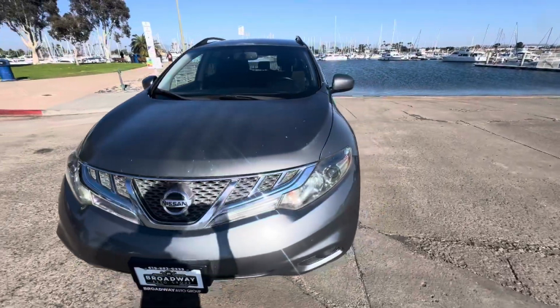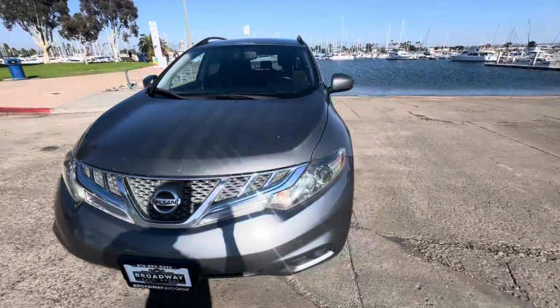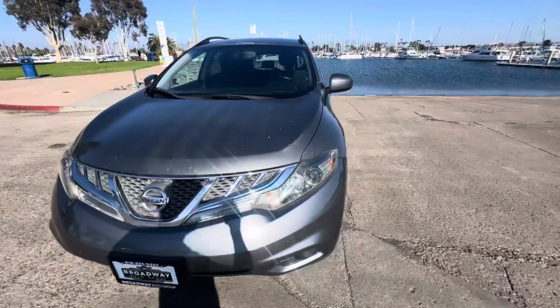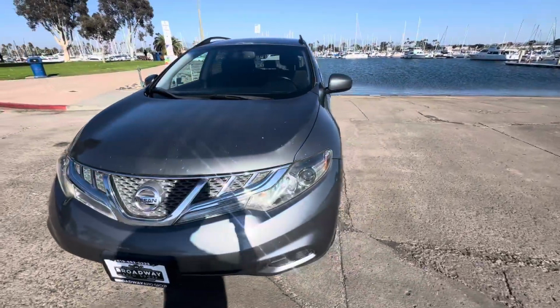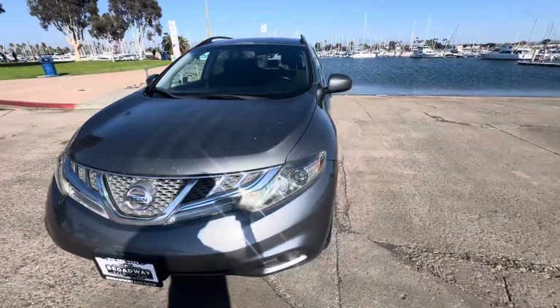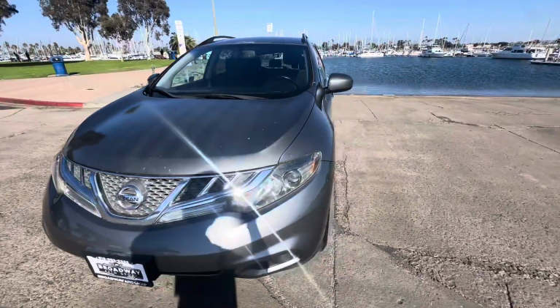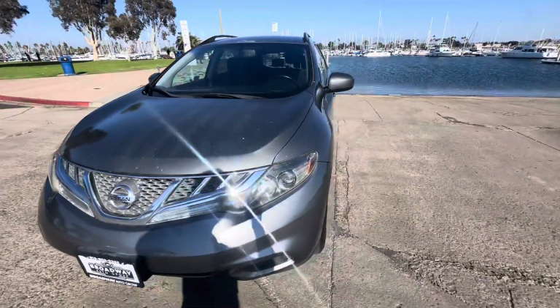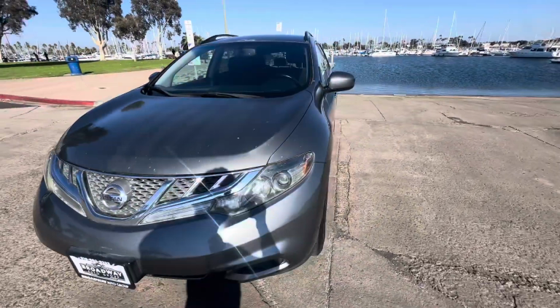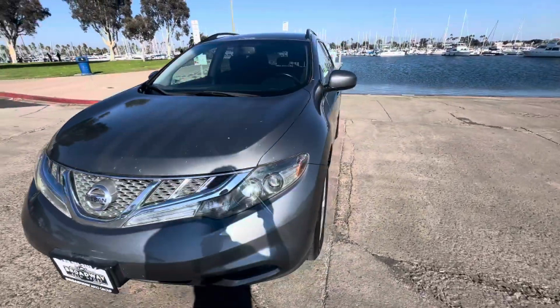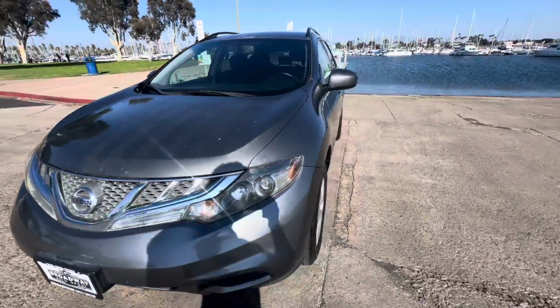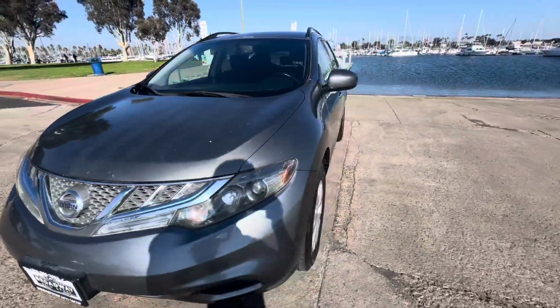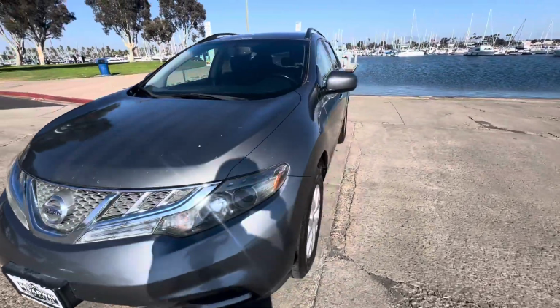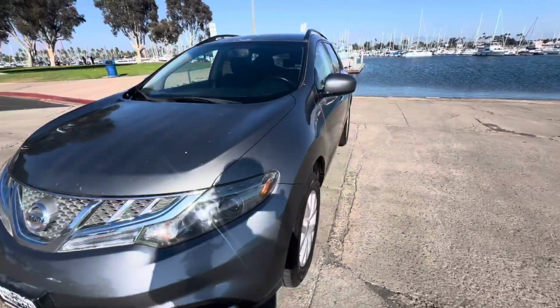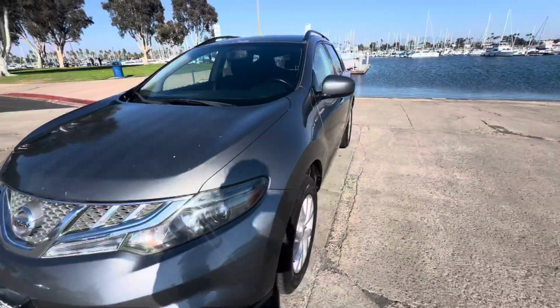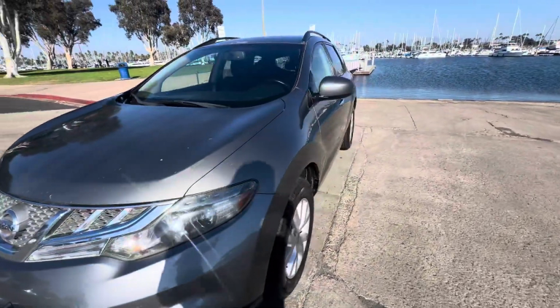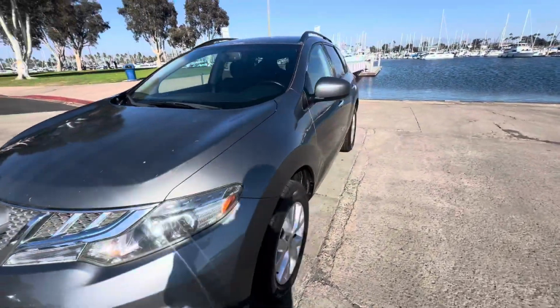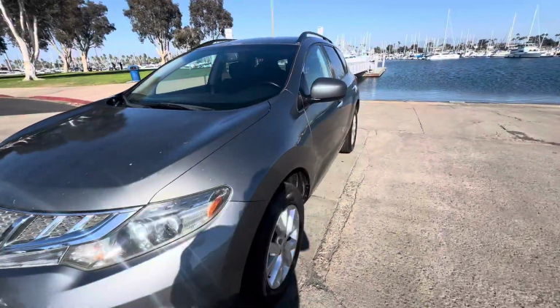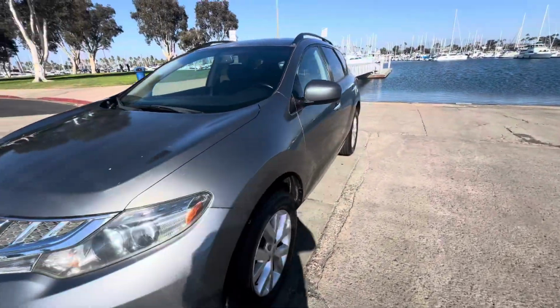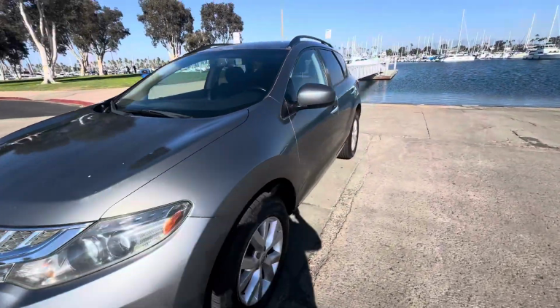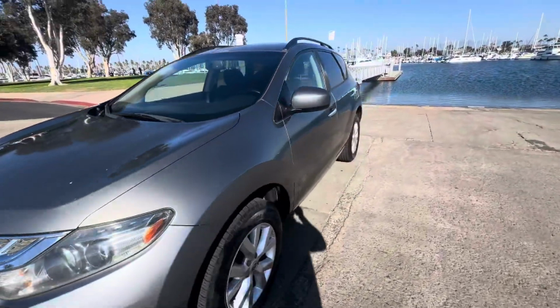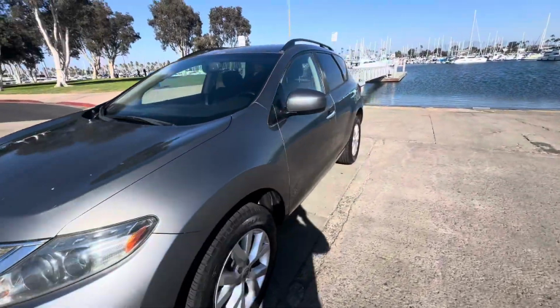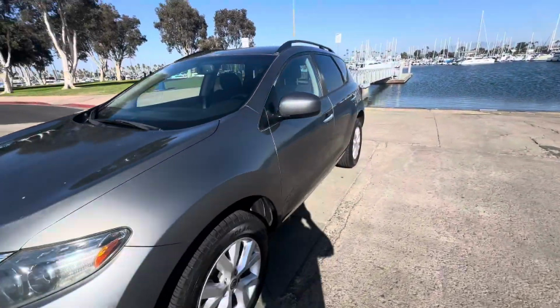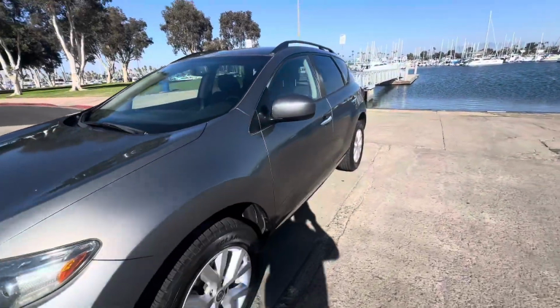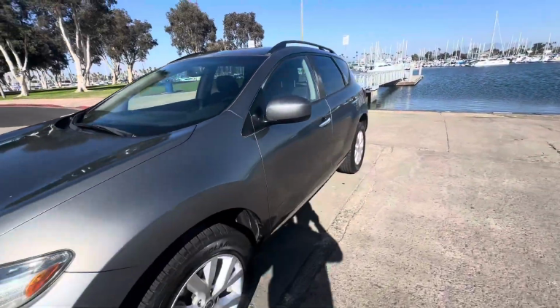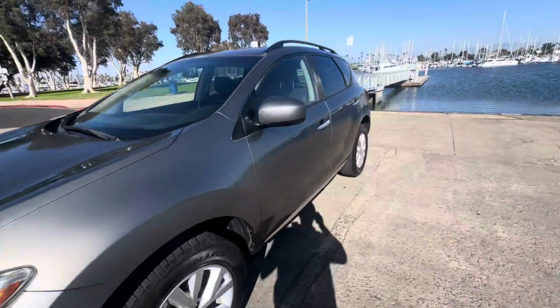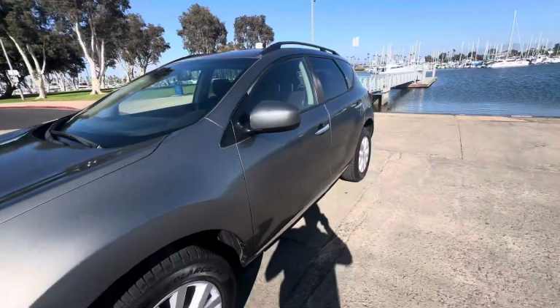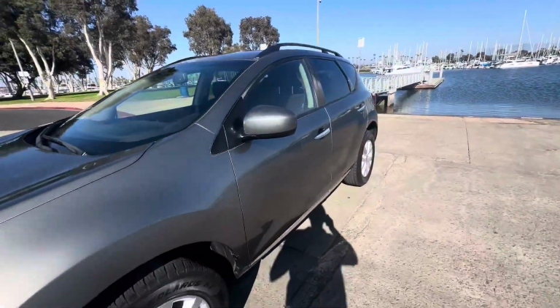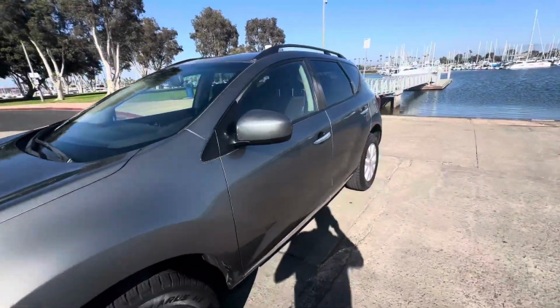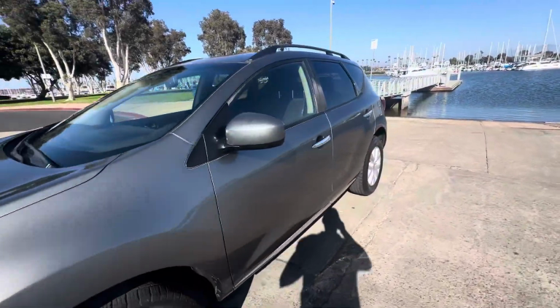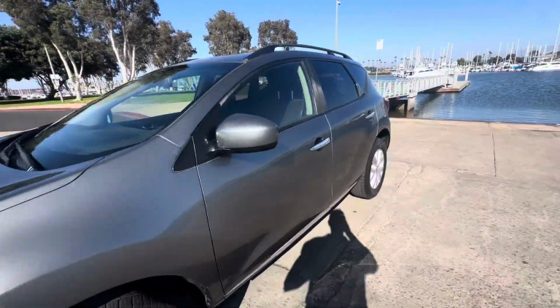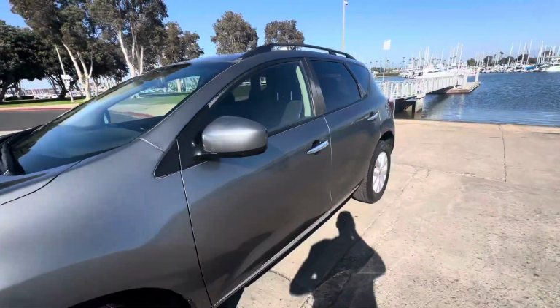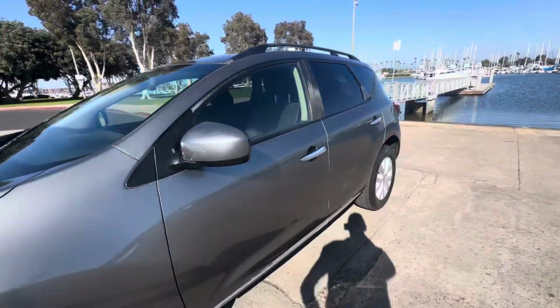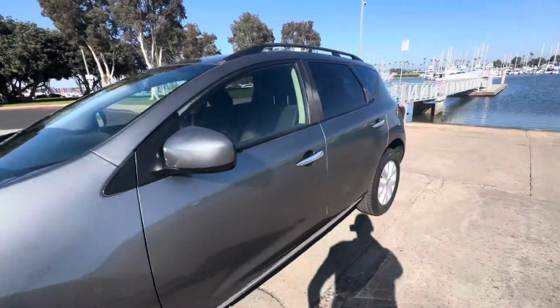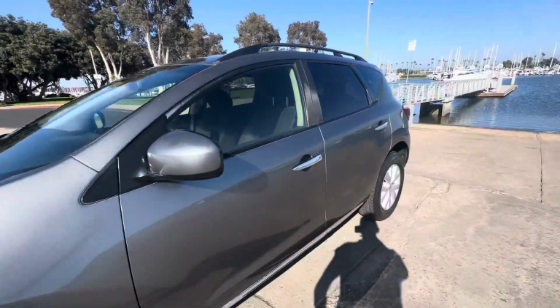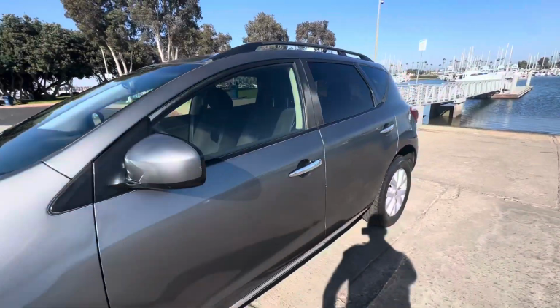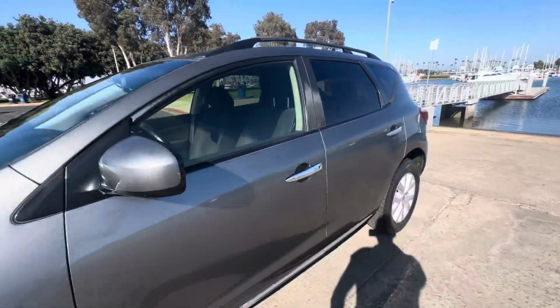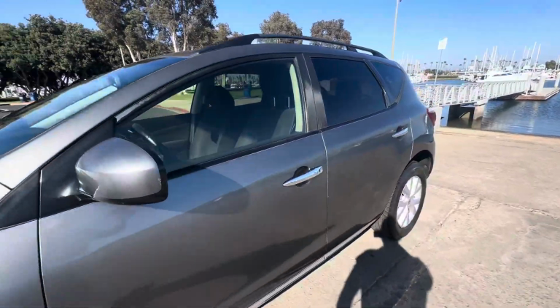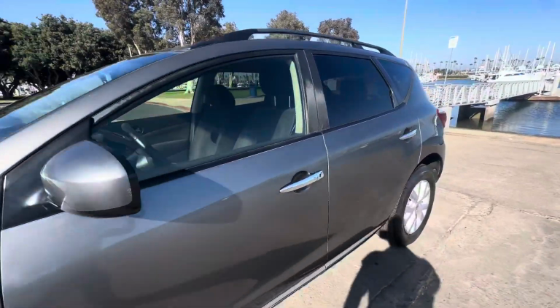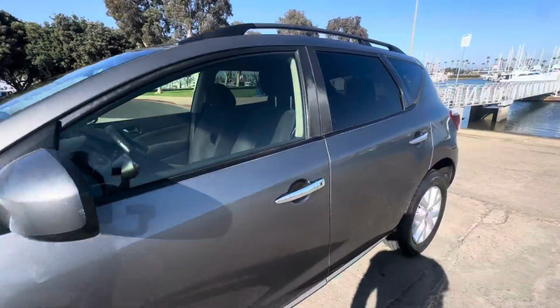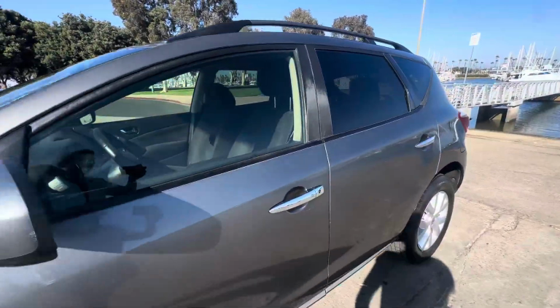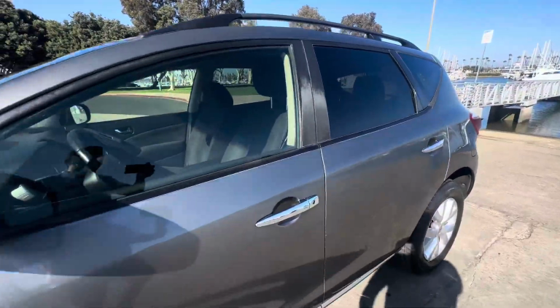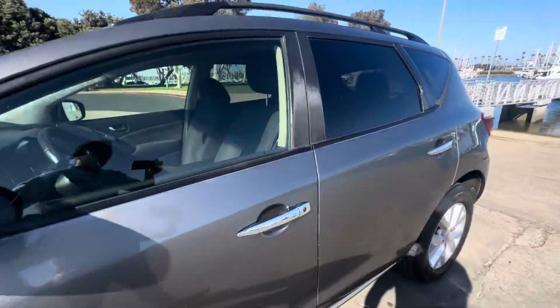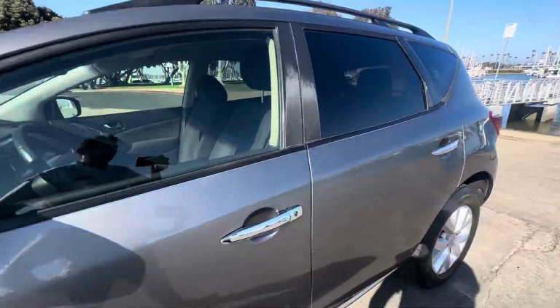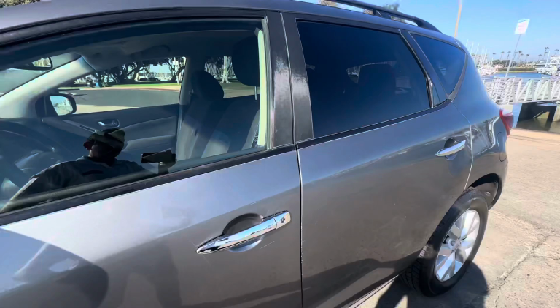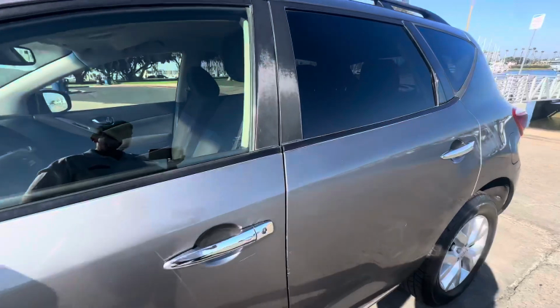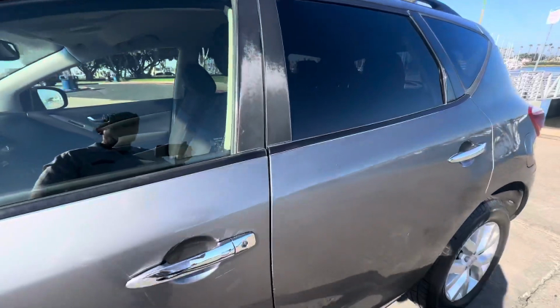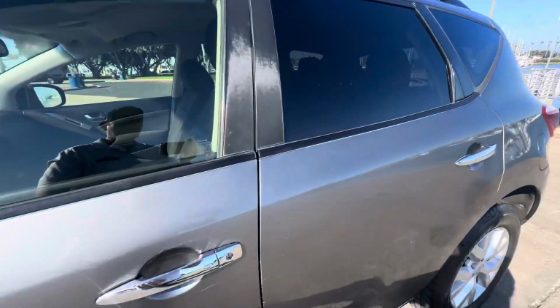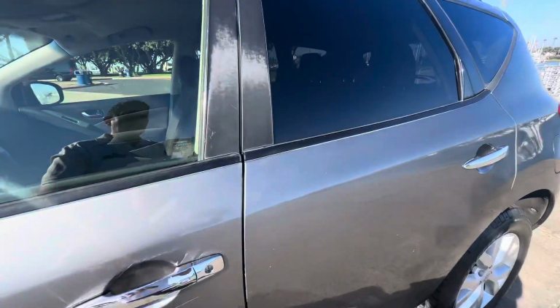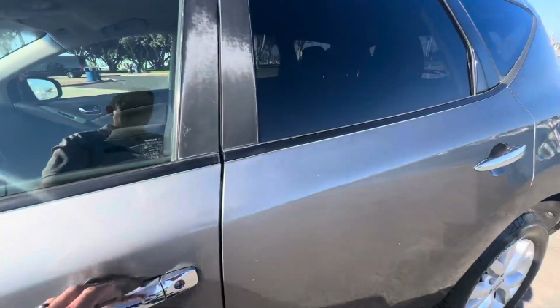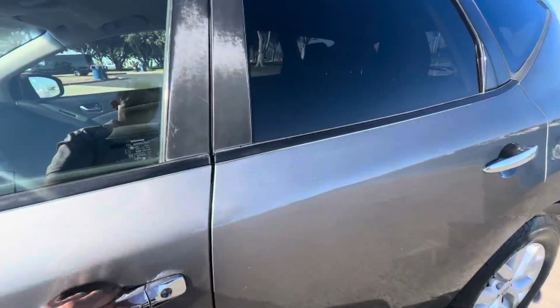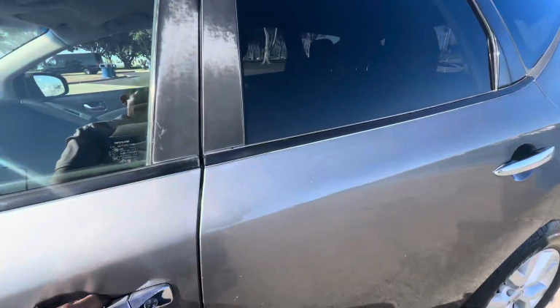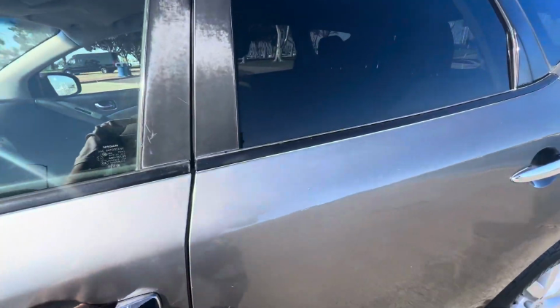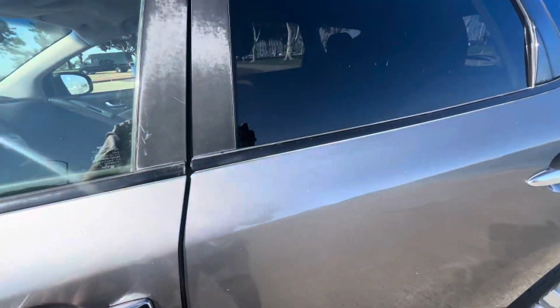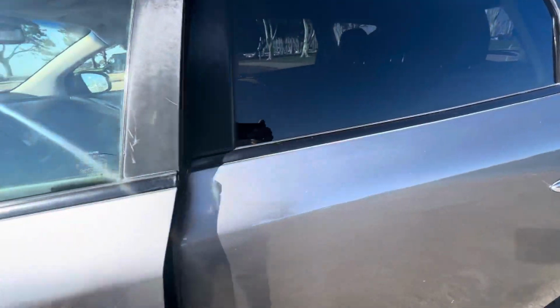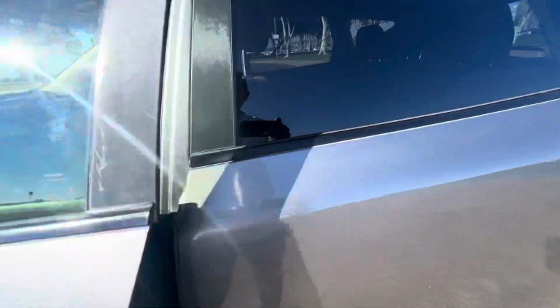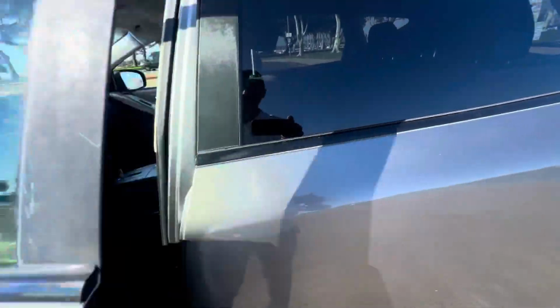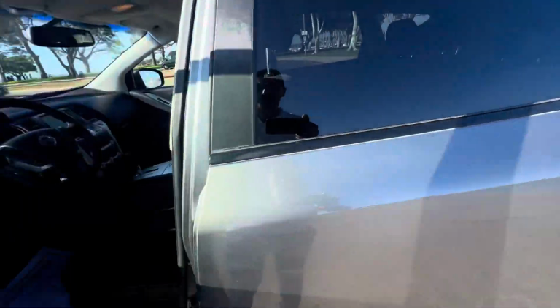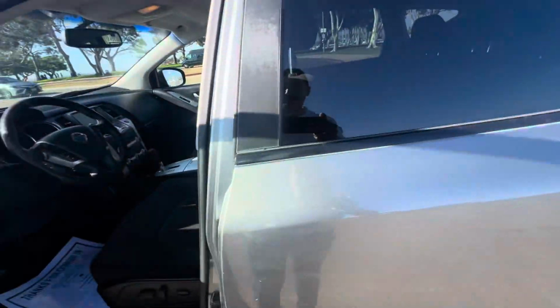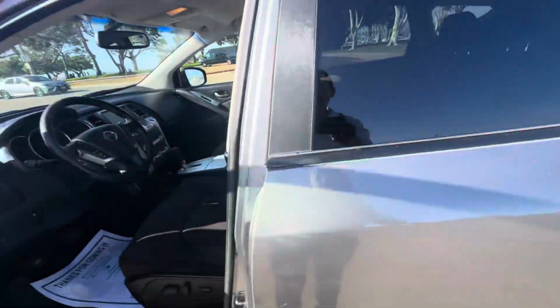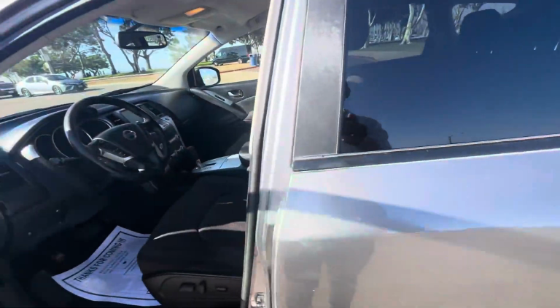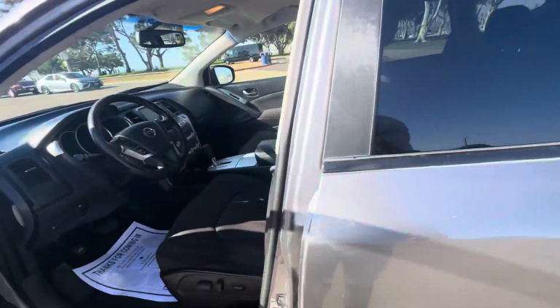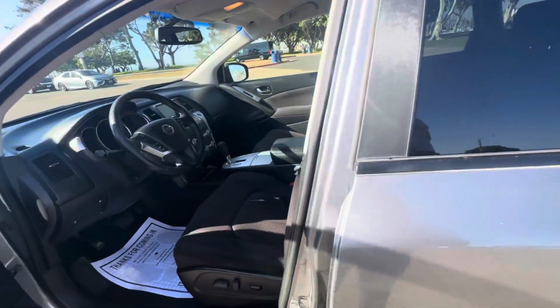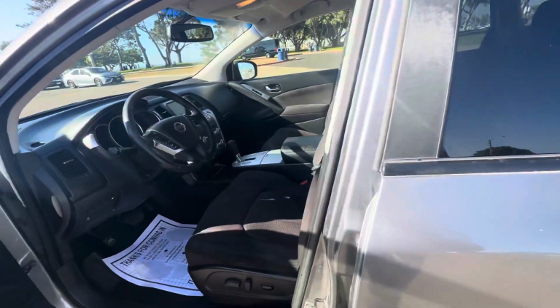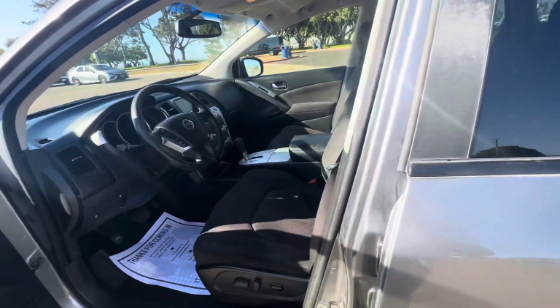It does have the clean CarFax history report, just like all the vehicles we sell. Just got professionally detailed today inside and out. It's keyless entry with push button ignition.